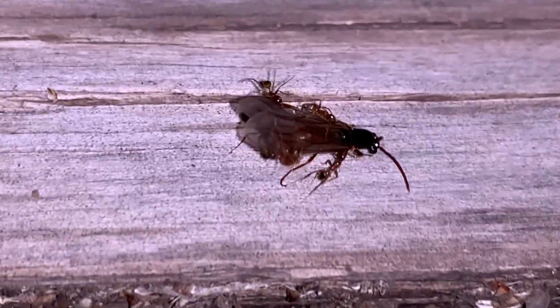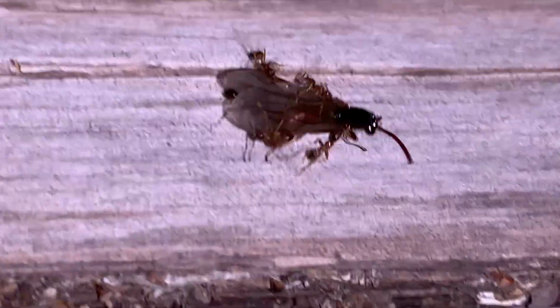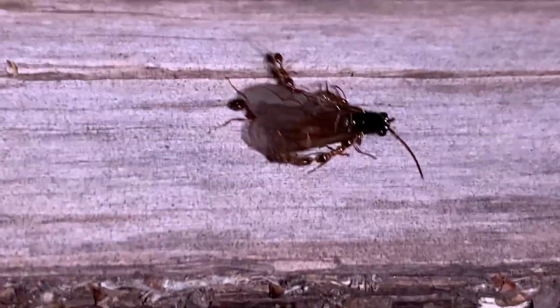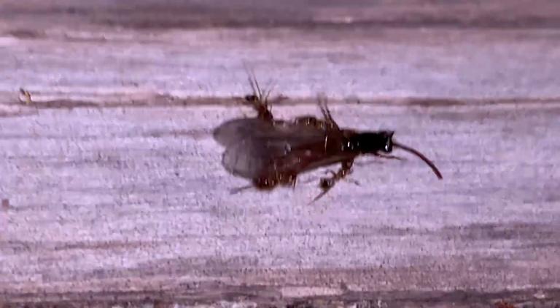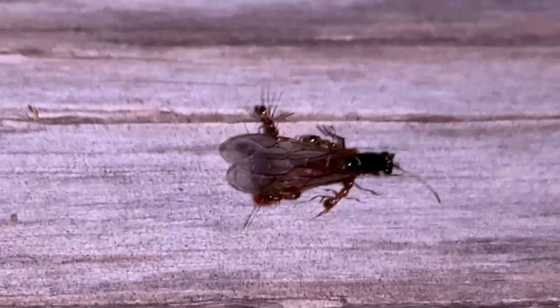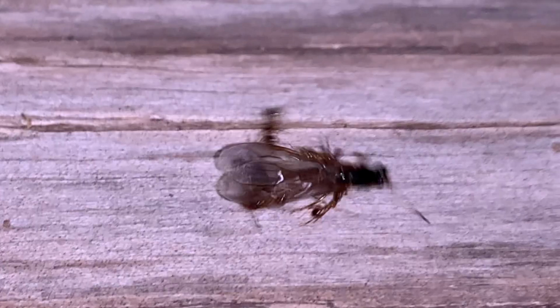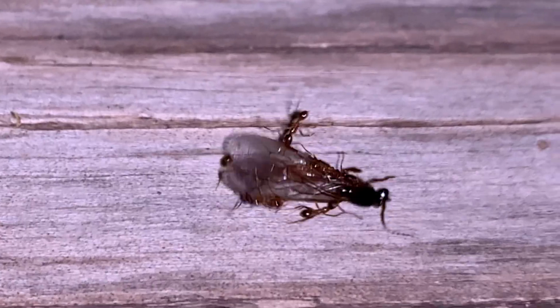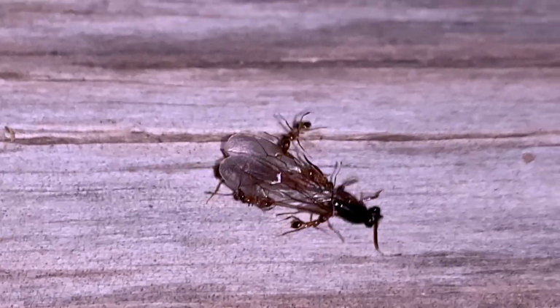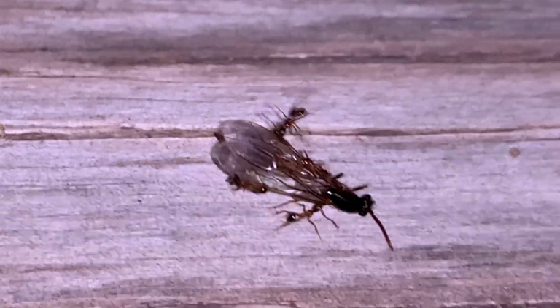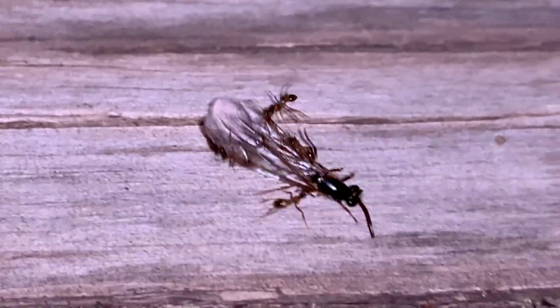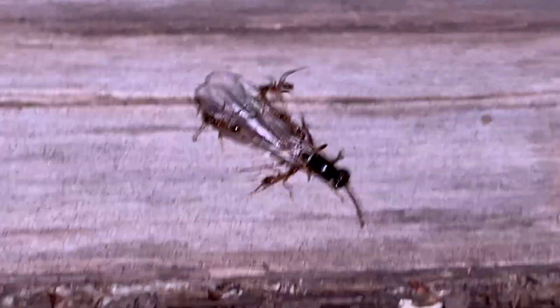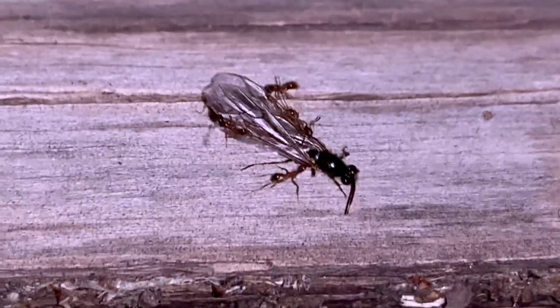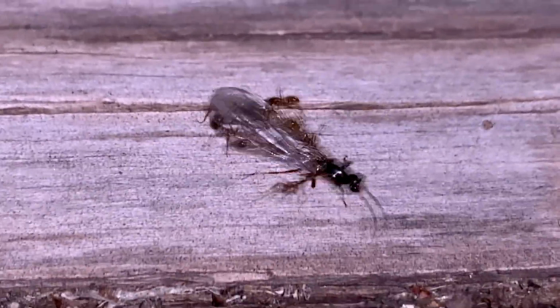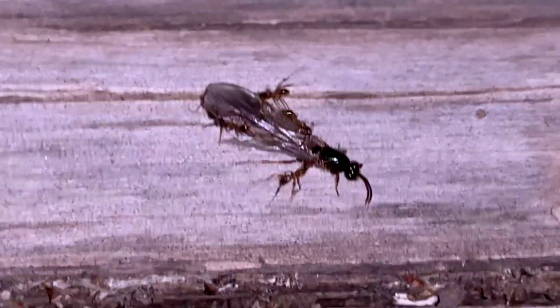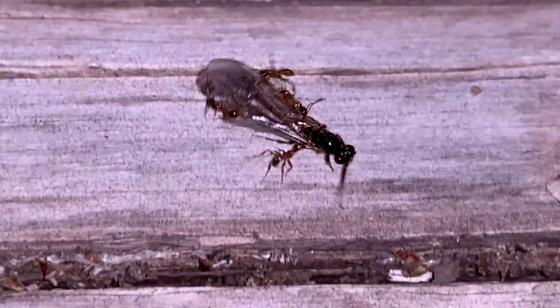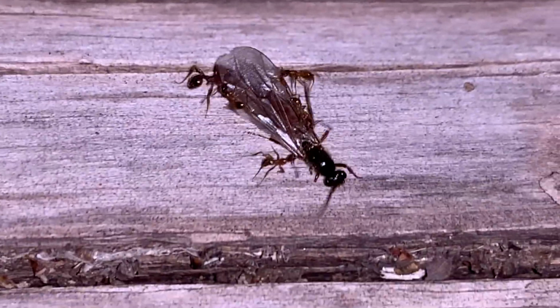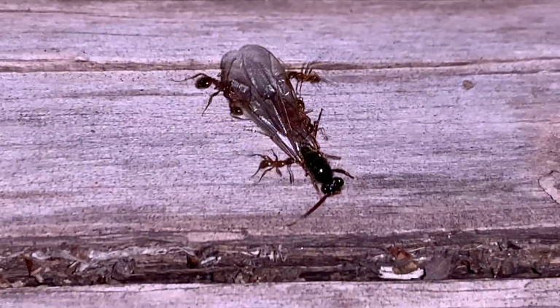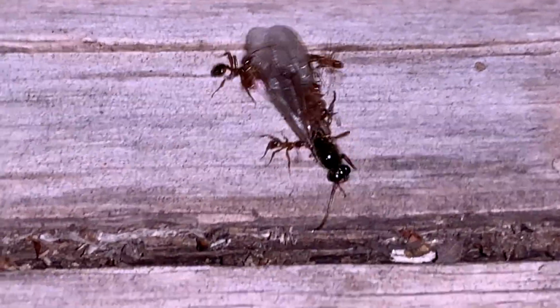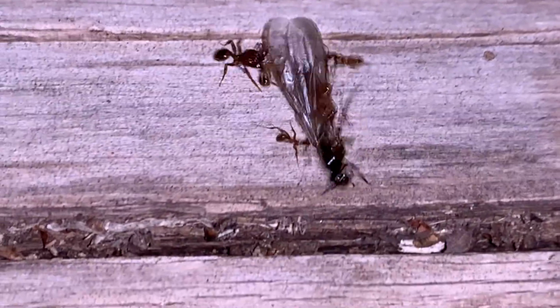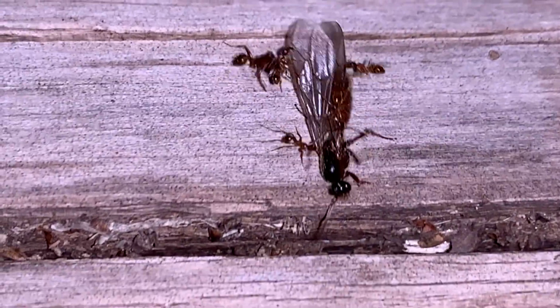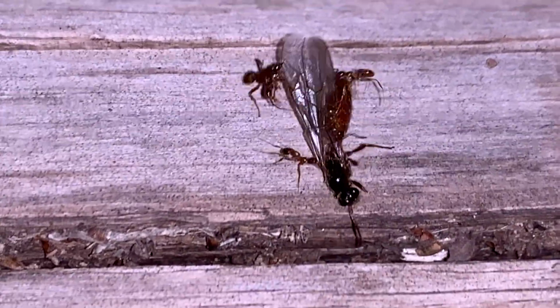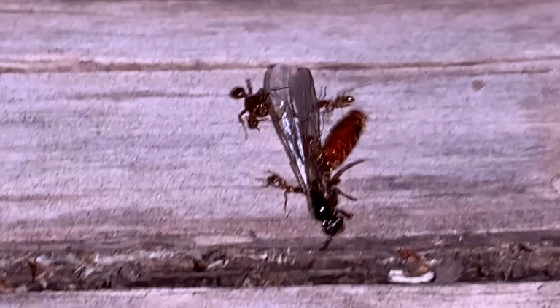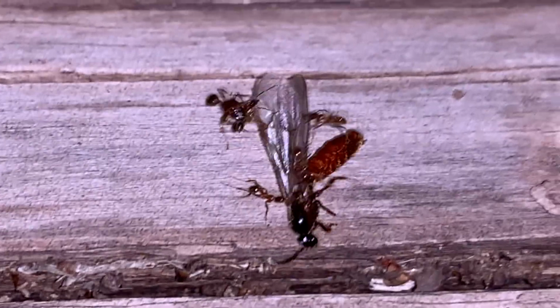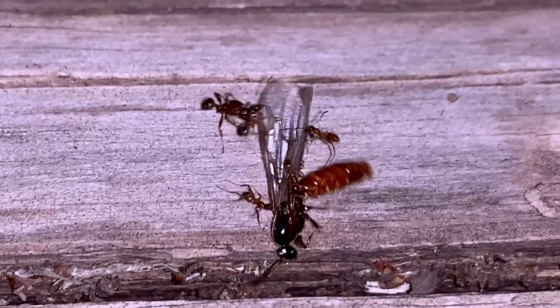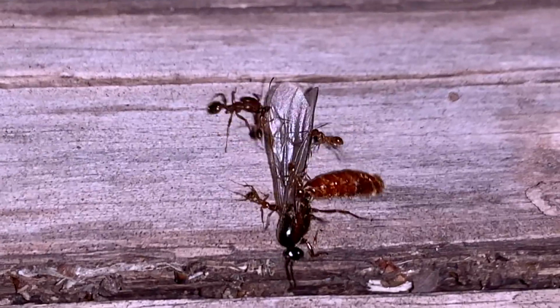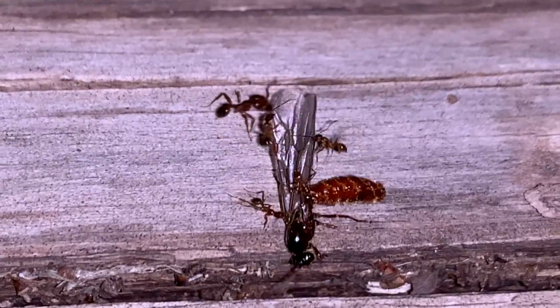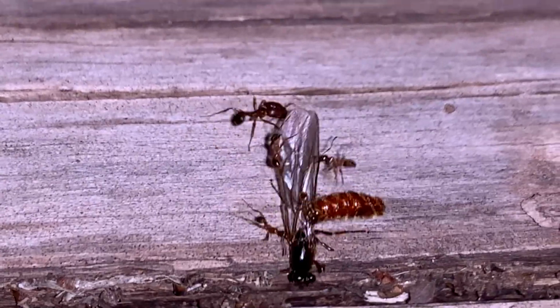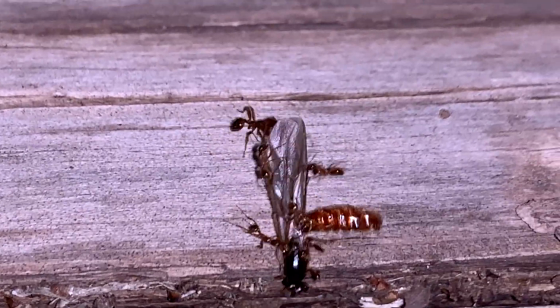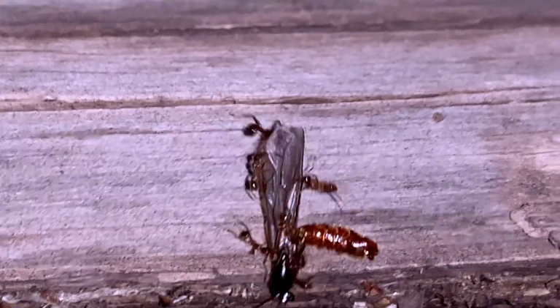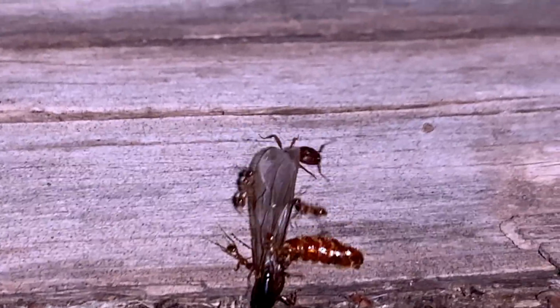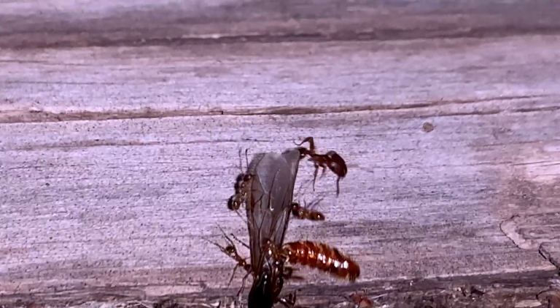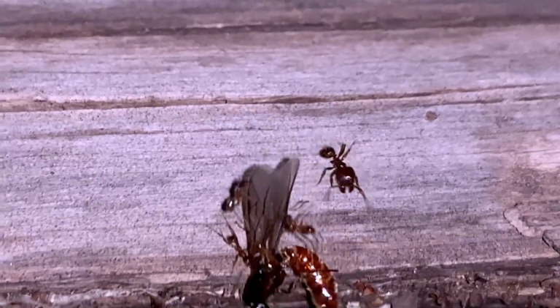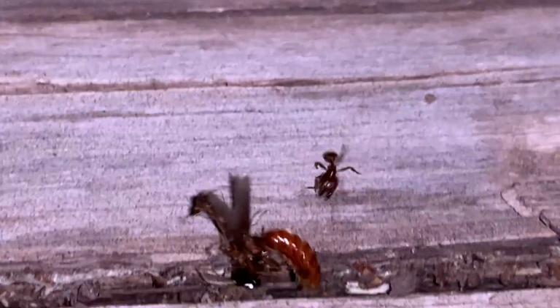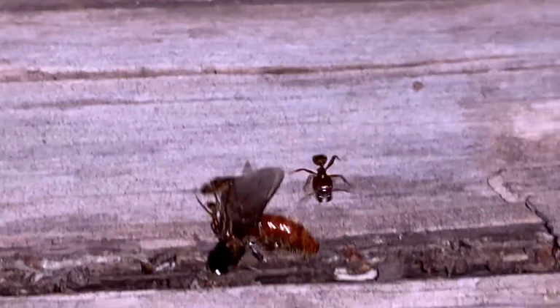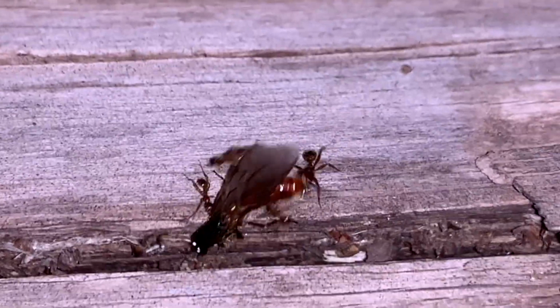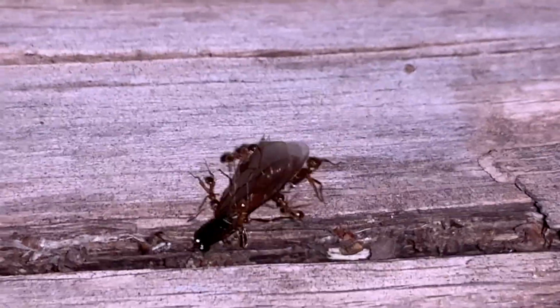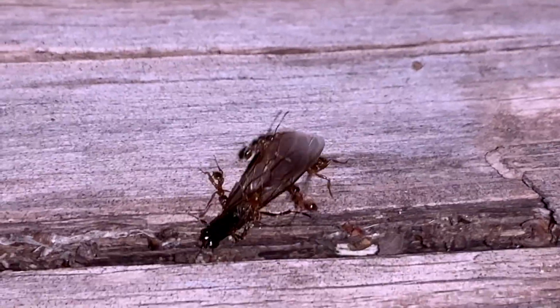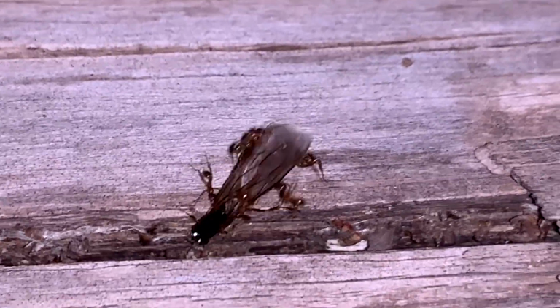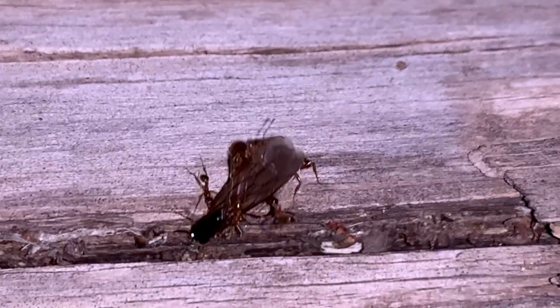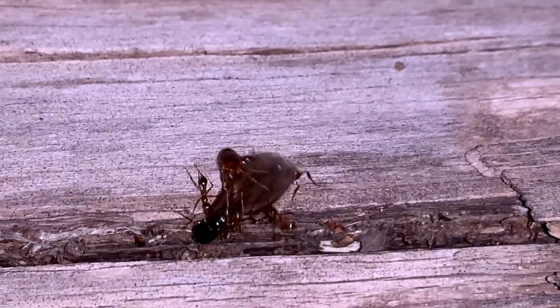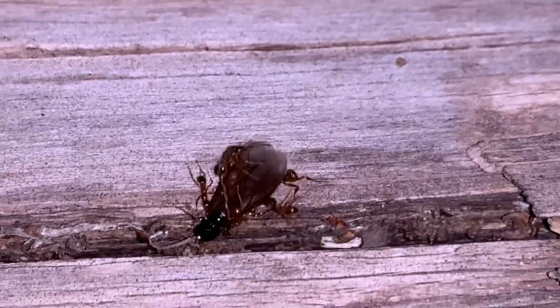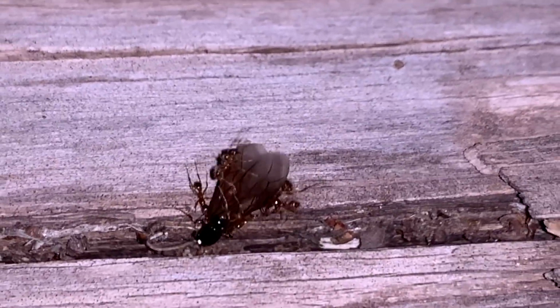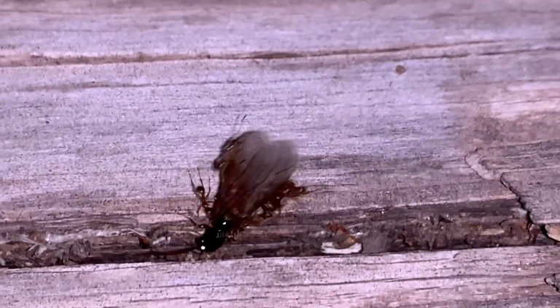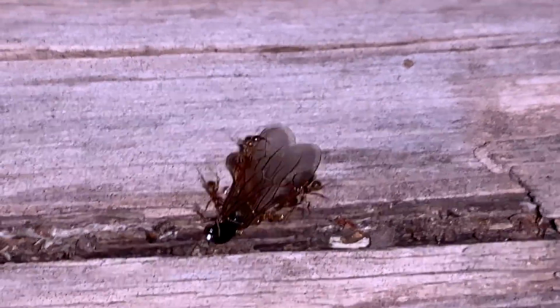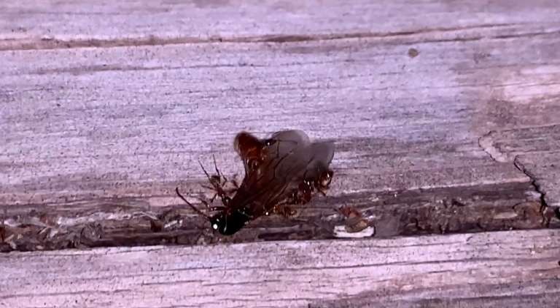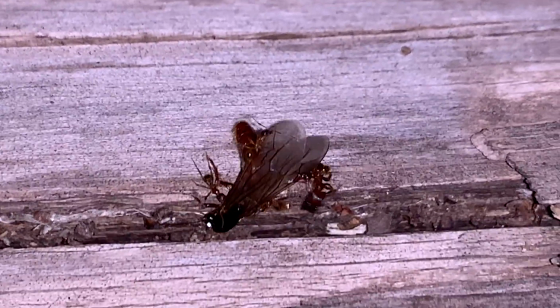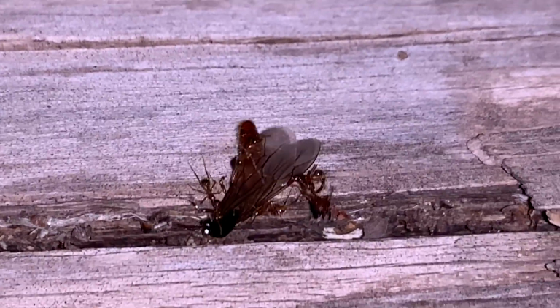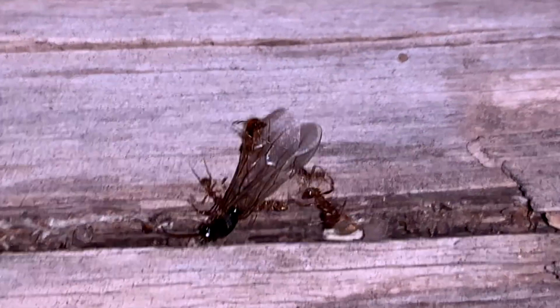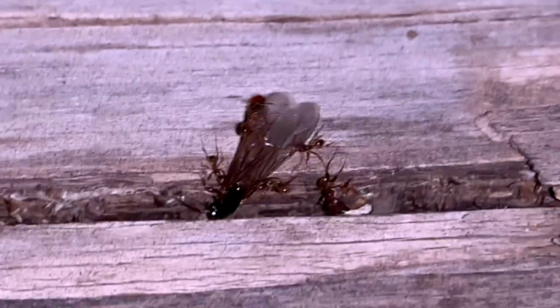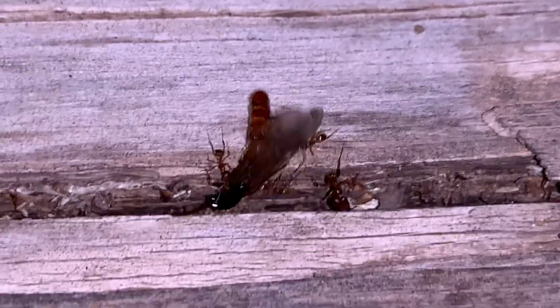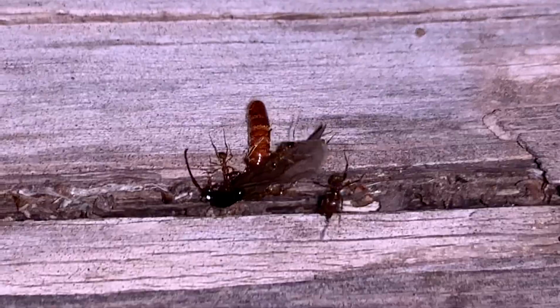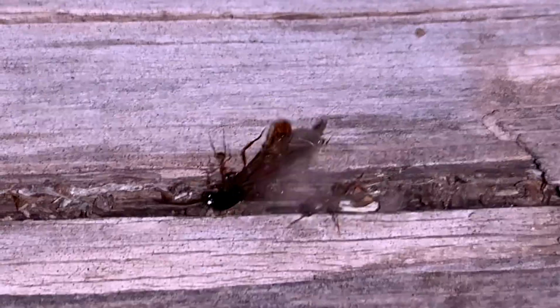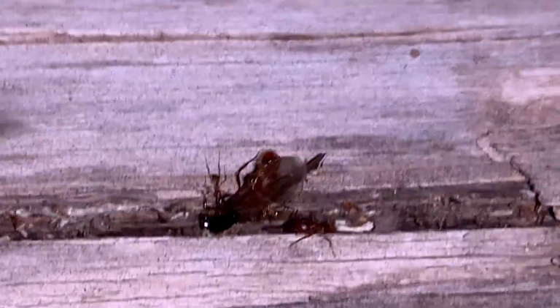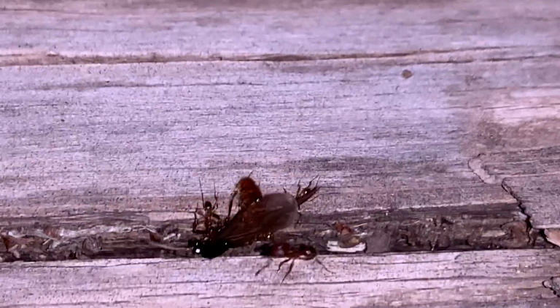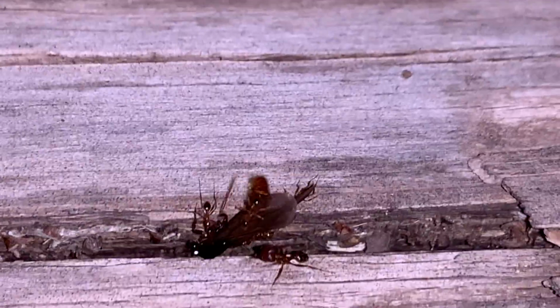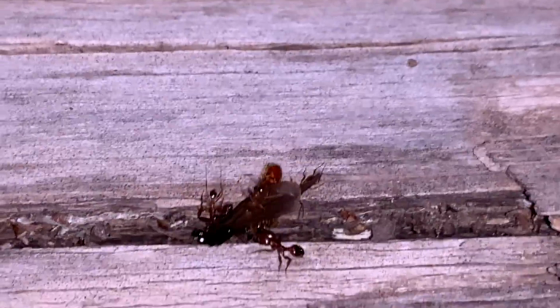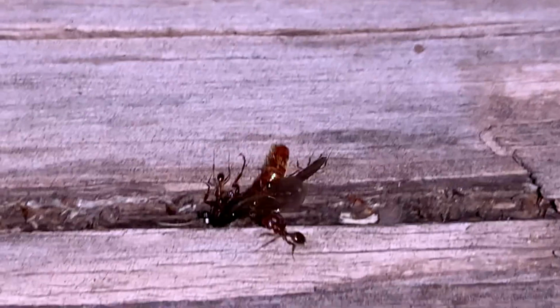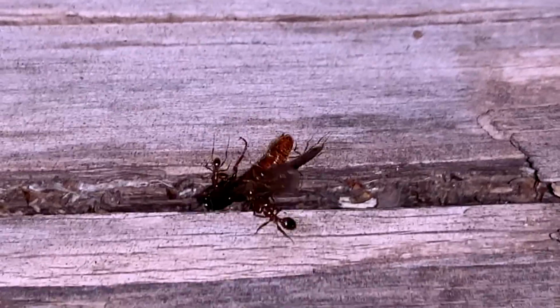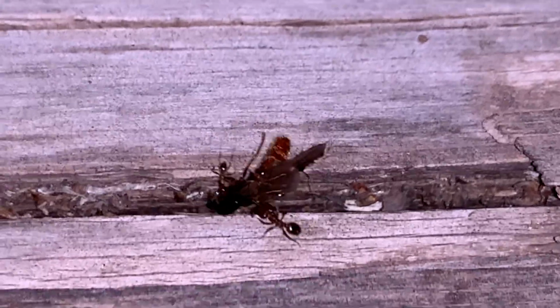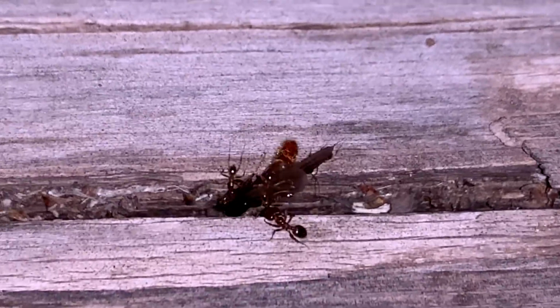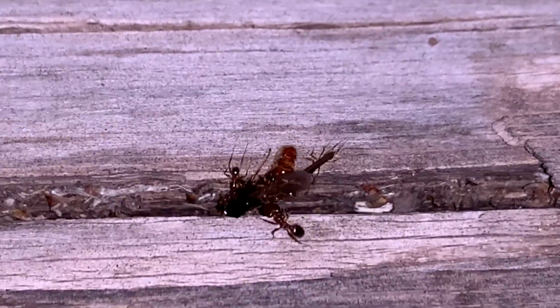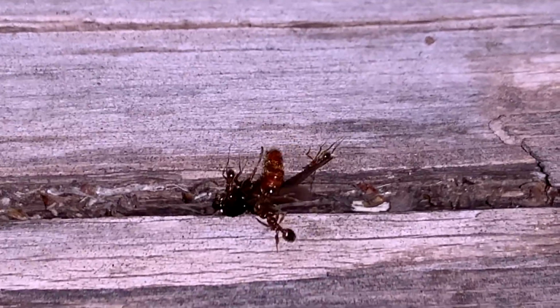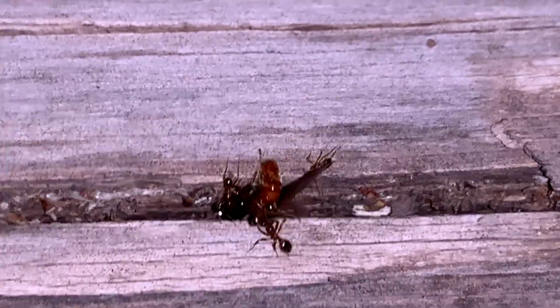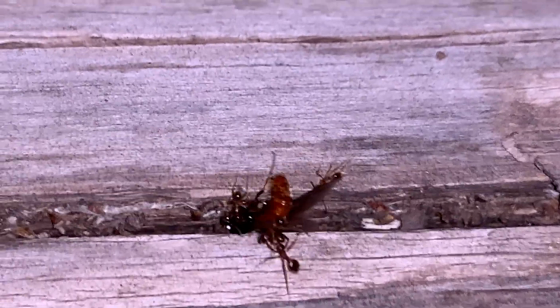And then over here, looks like an army ant is being taken down by Fidoli — or Fidol.